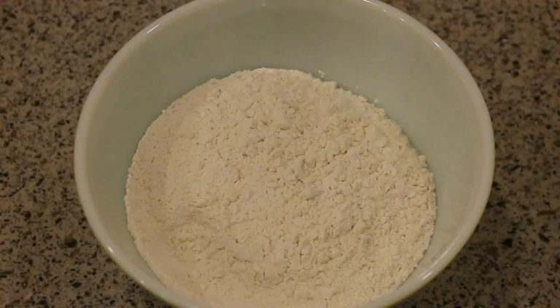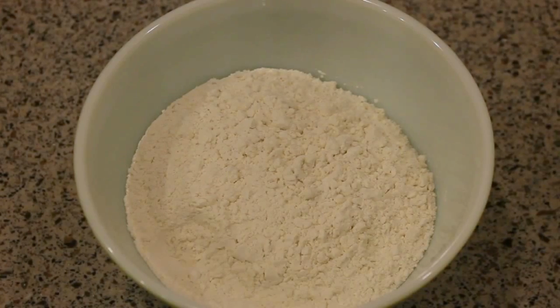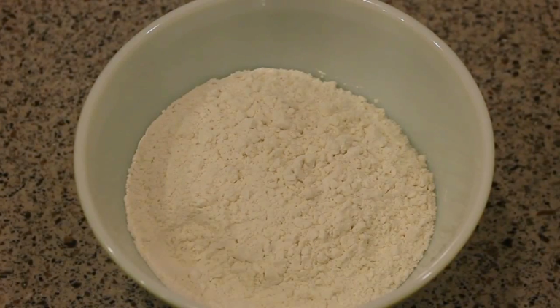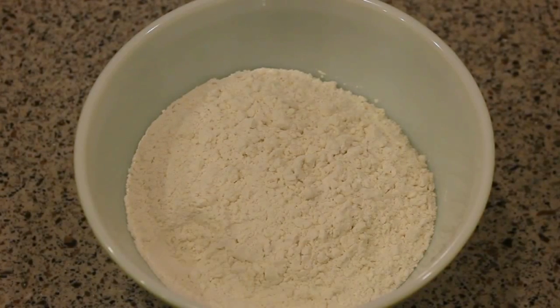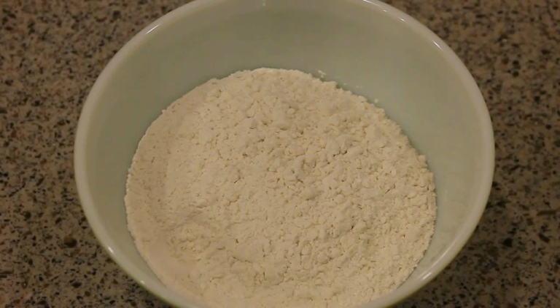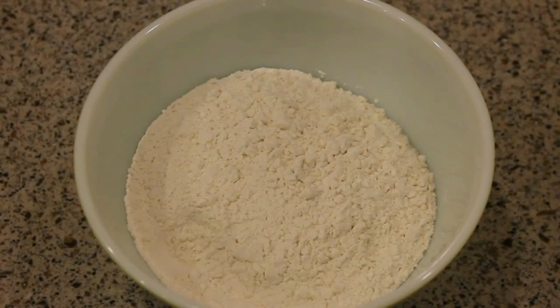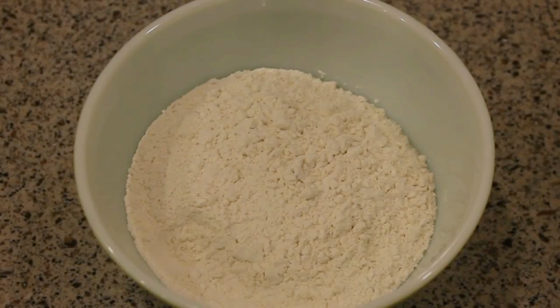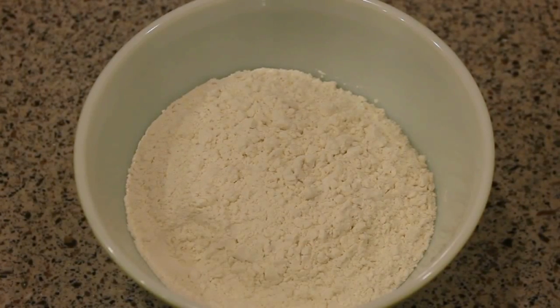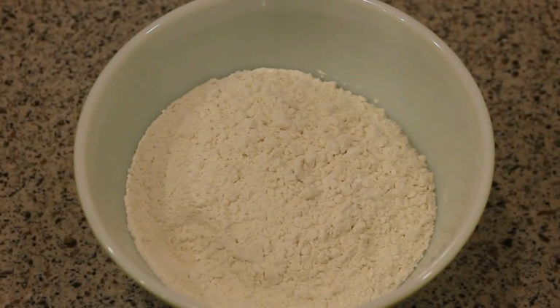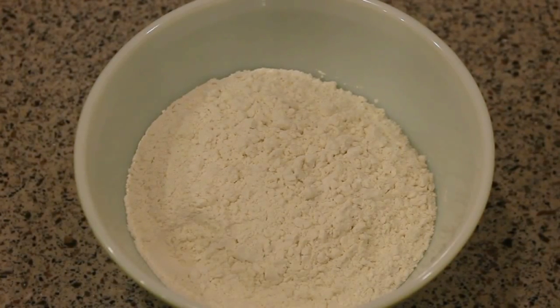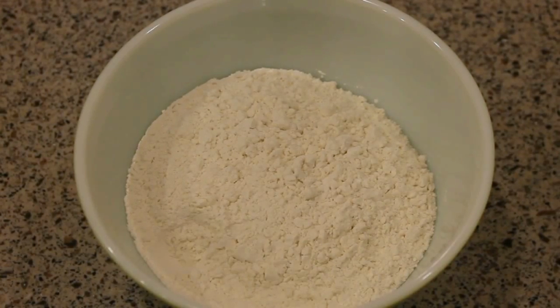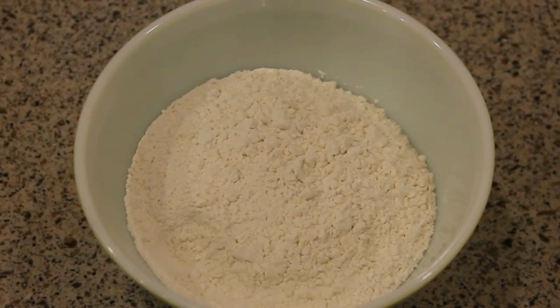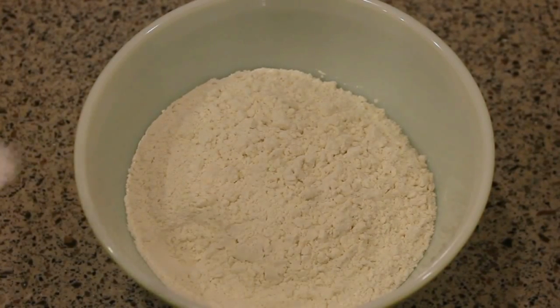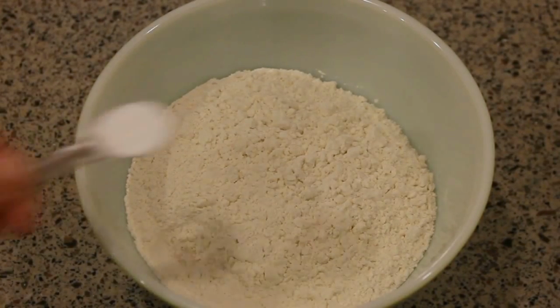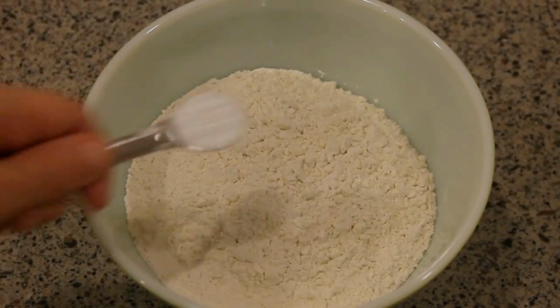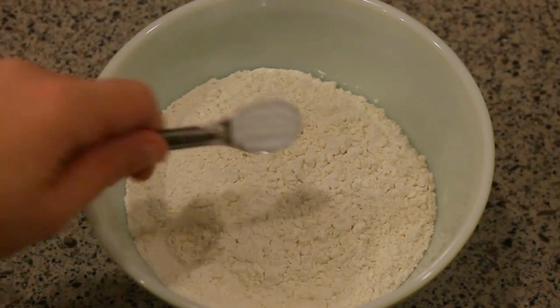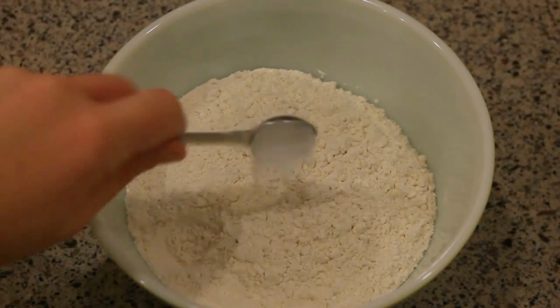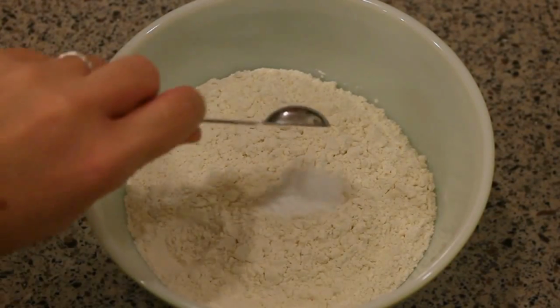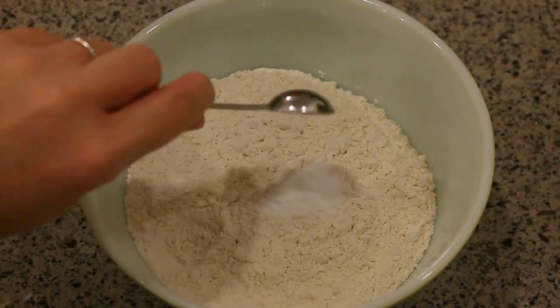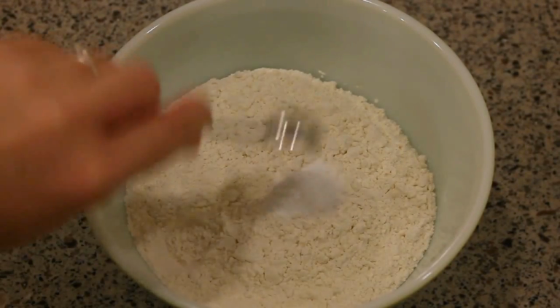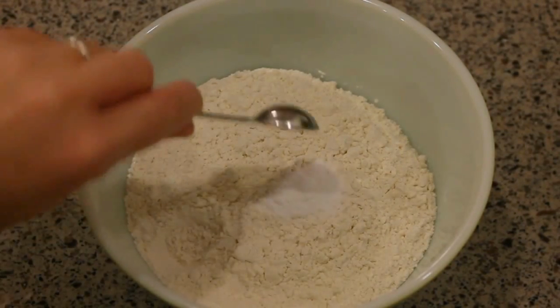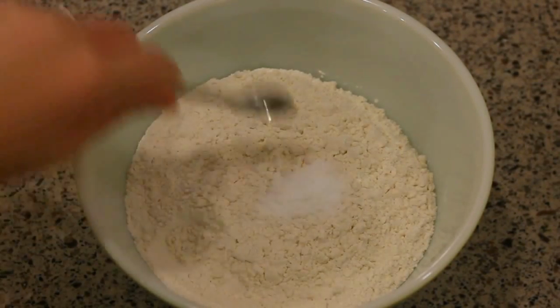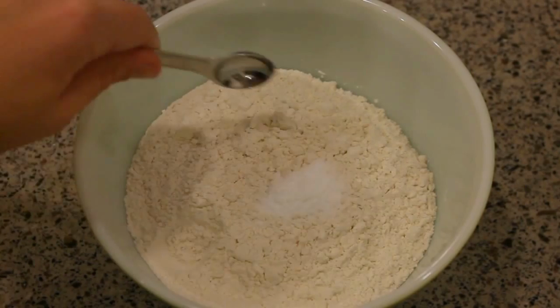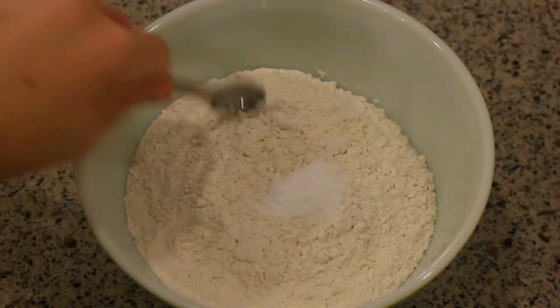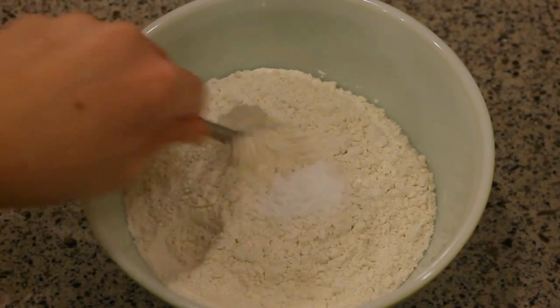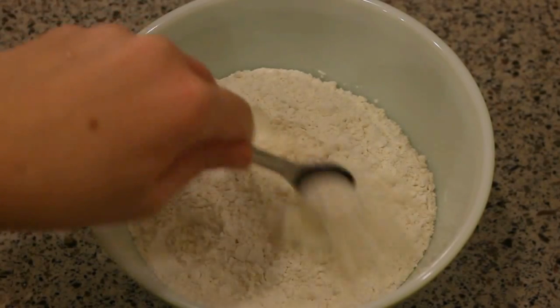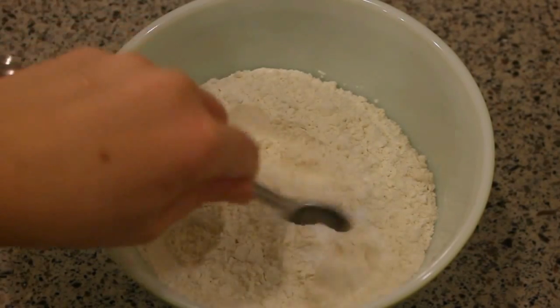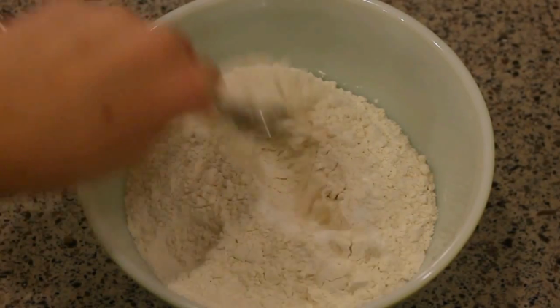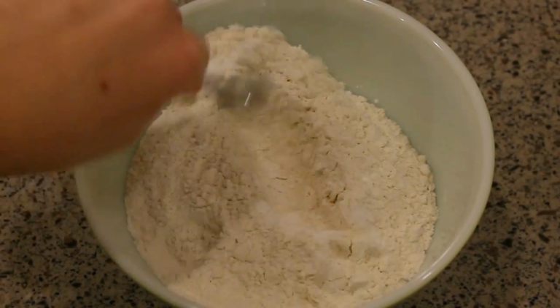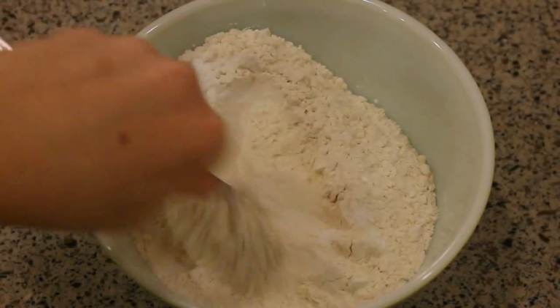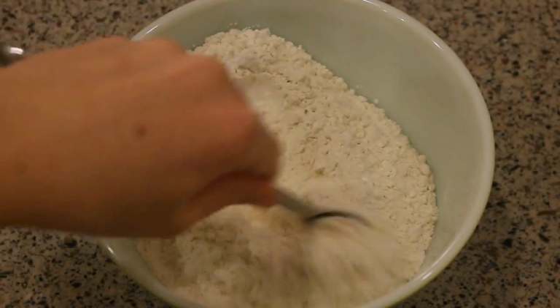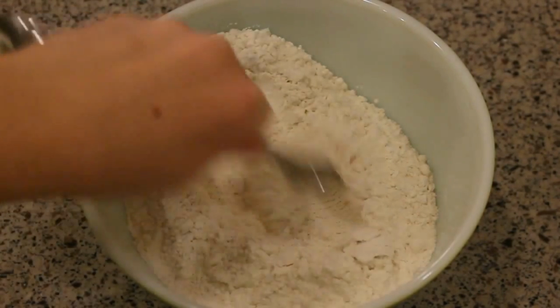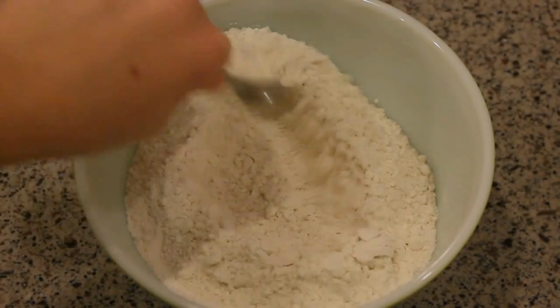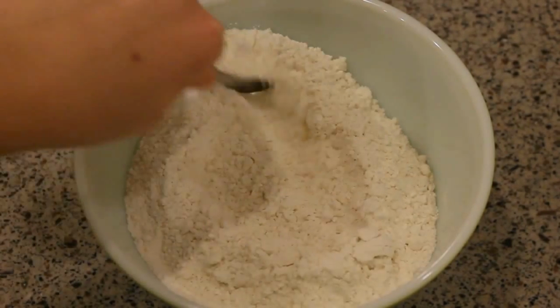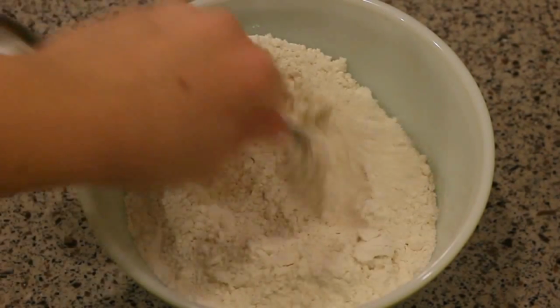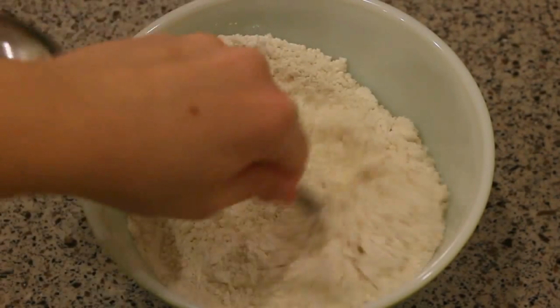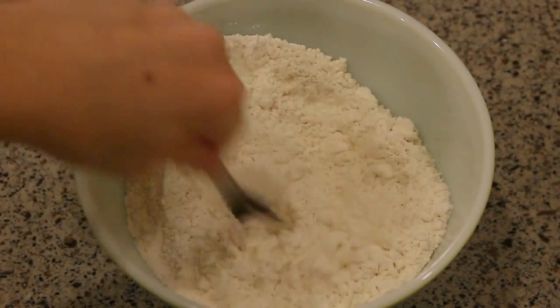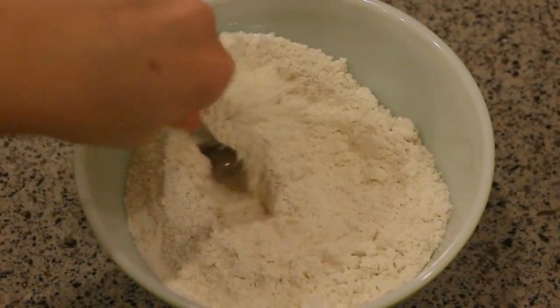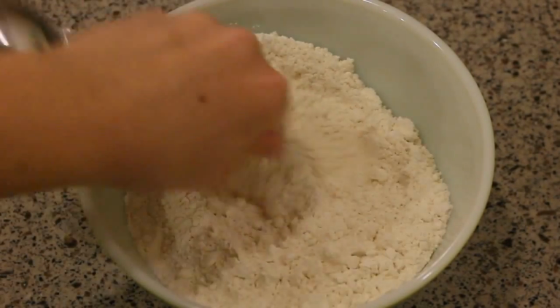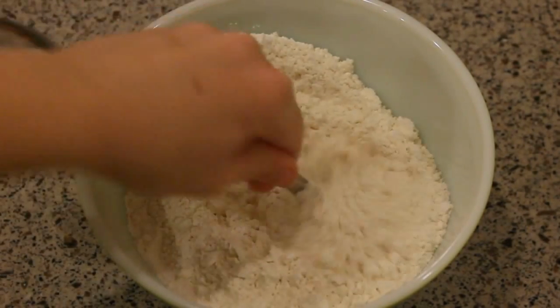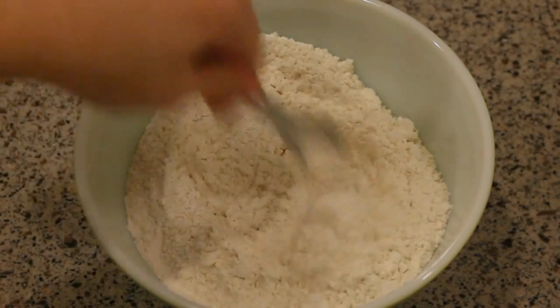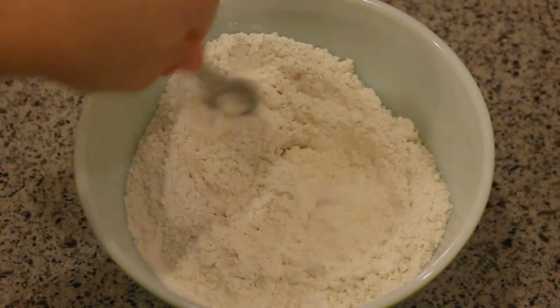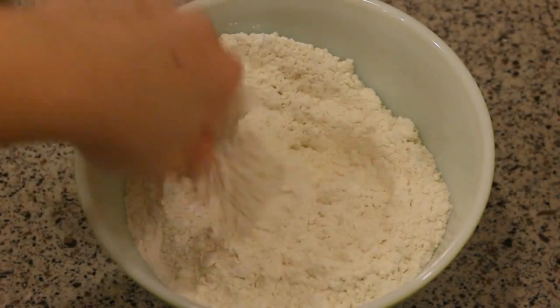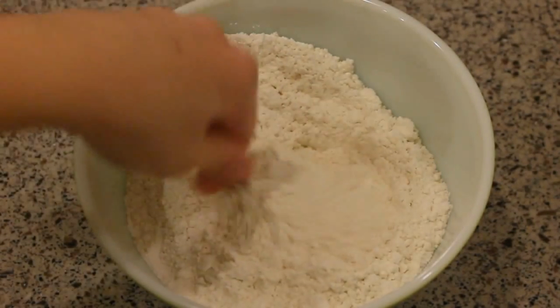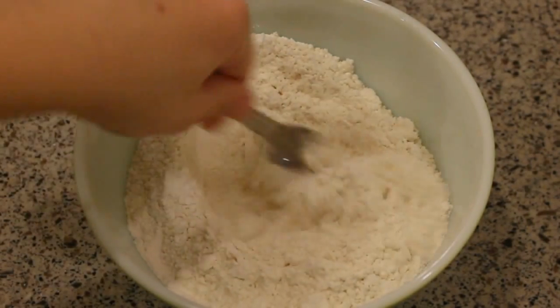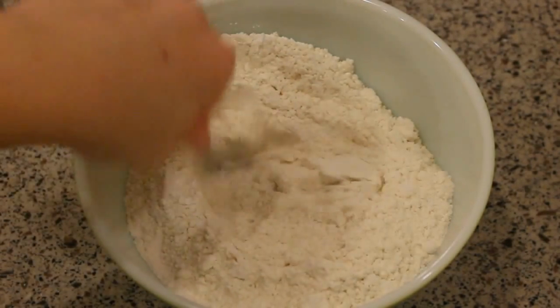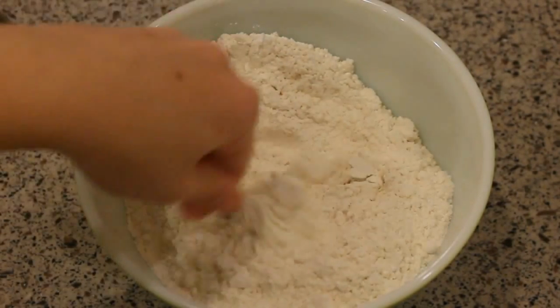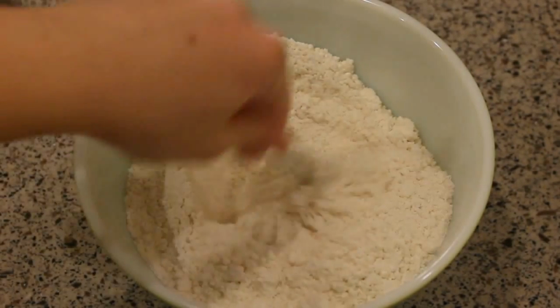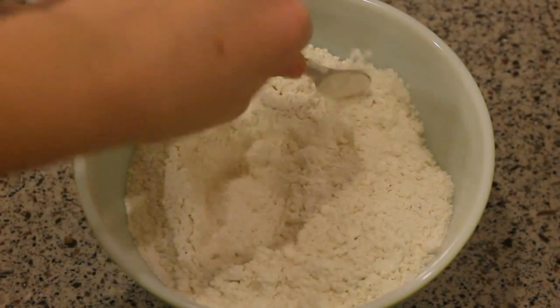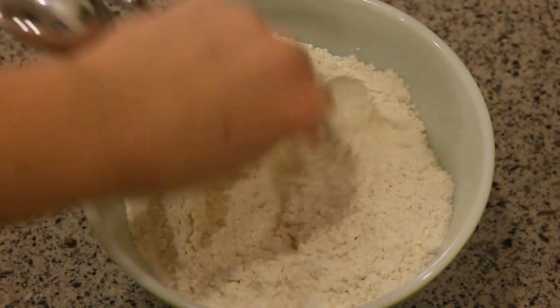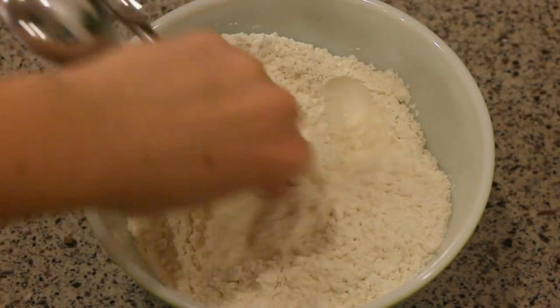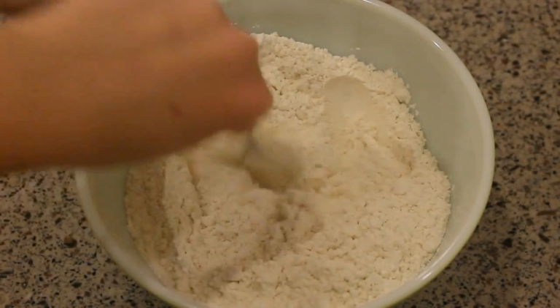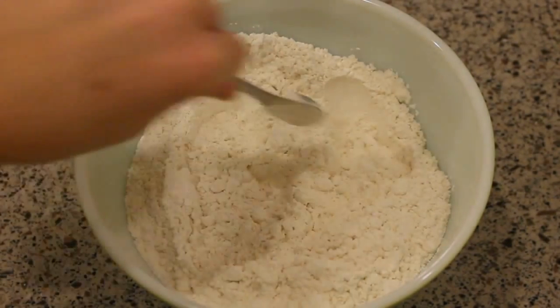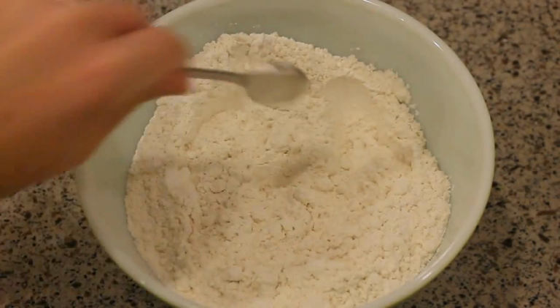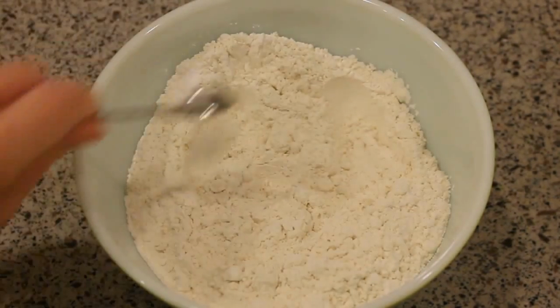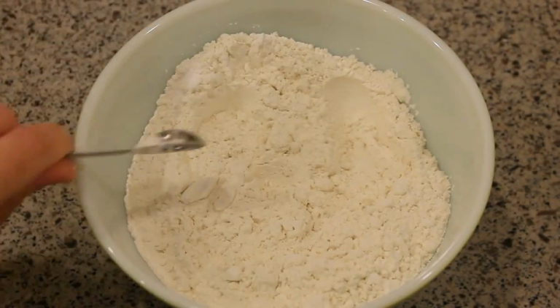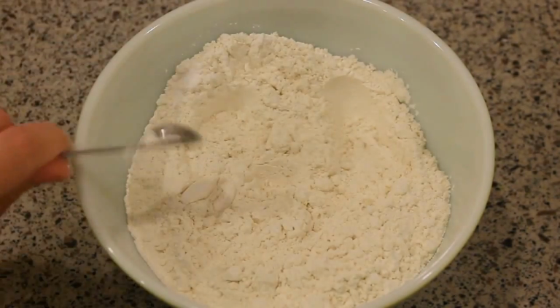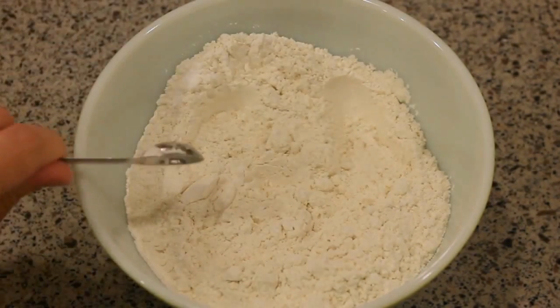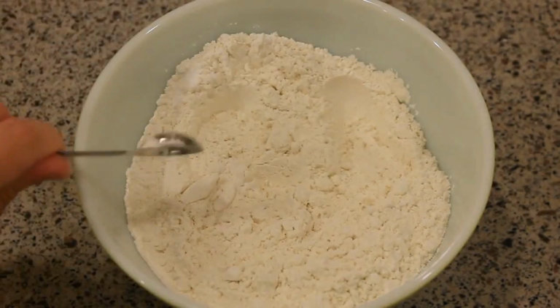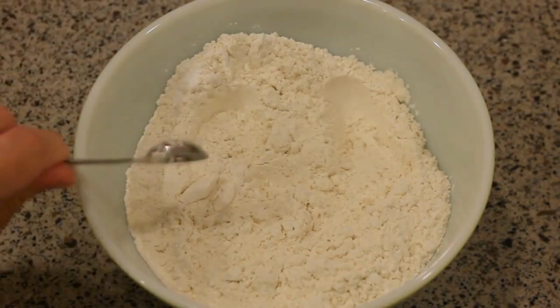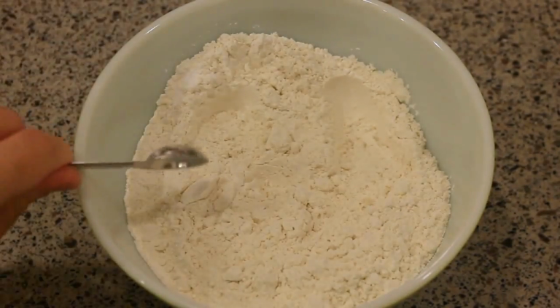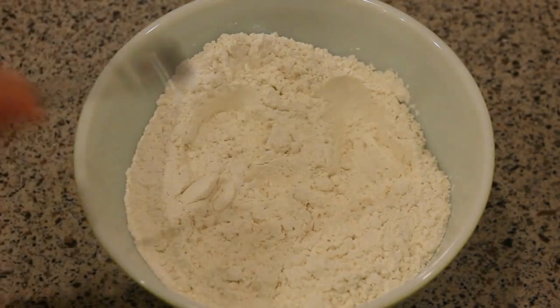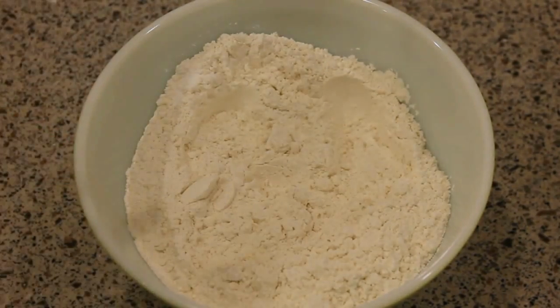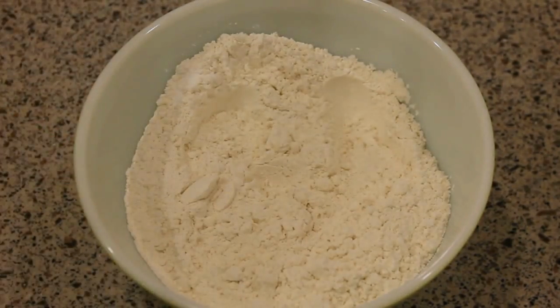I'm gonna start by mixing together my dry ingredients. I have two and a half cups of all-purpose flour and I added half a teaspoon of baking soda.